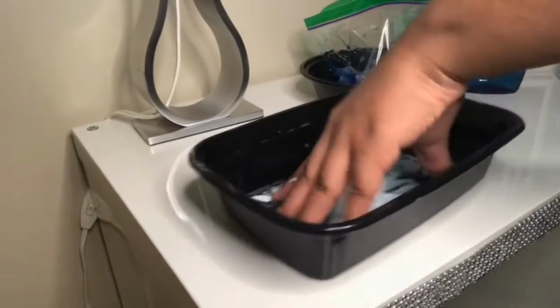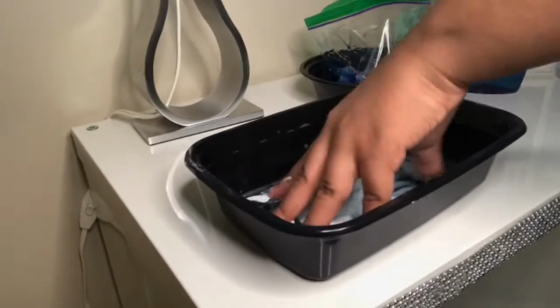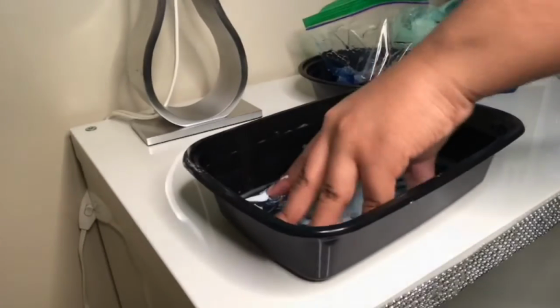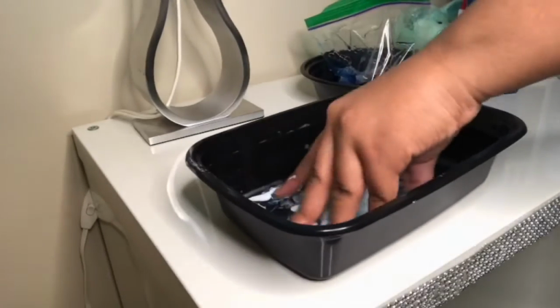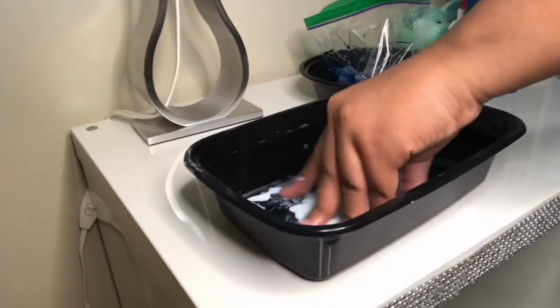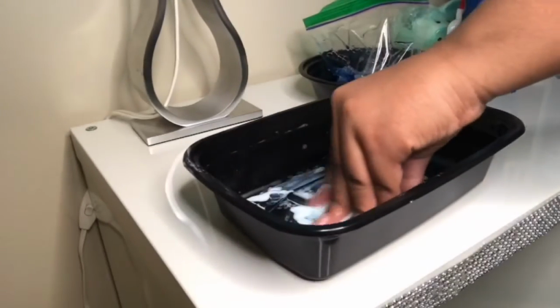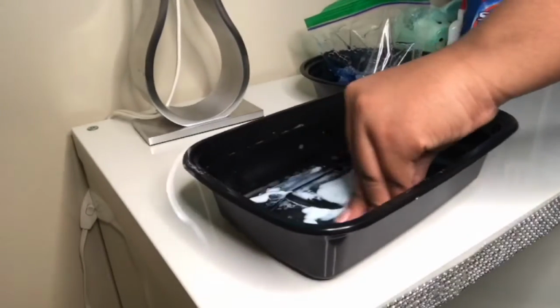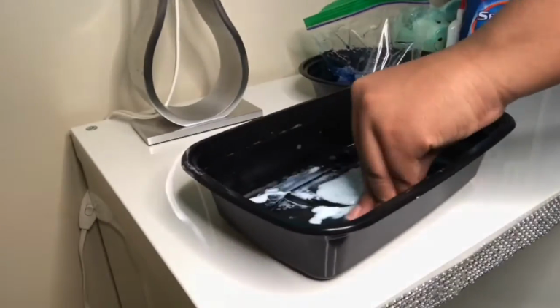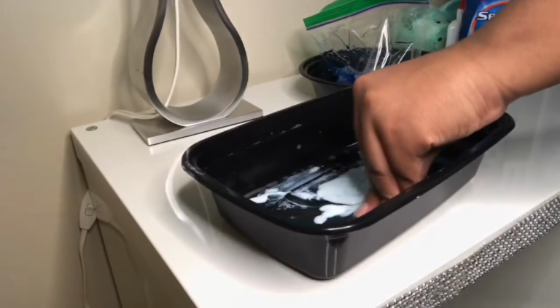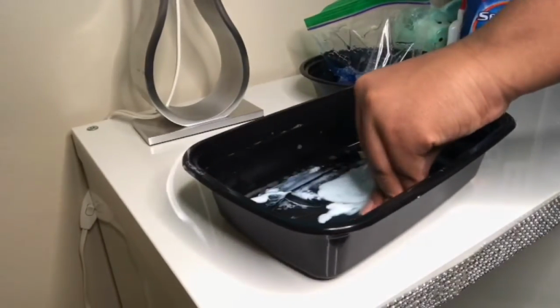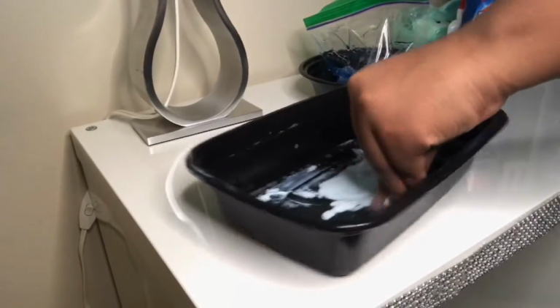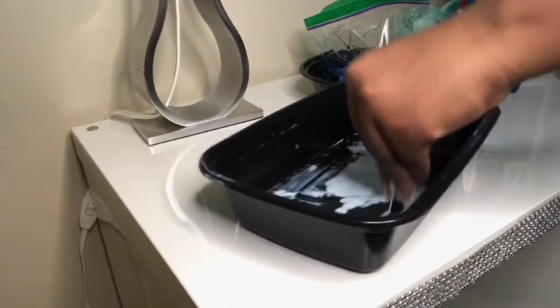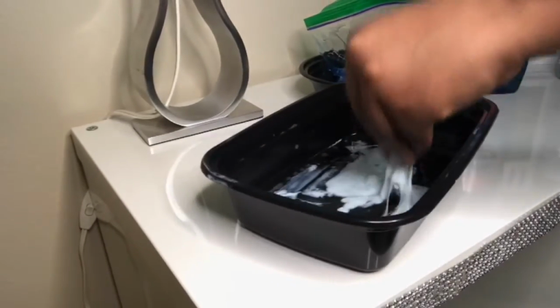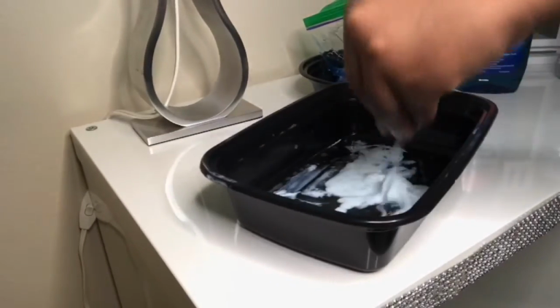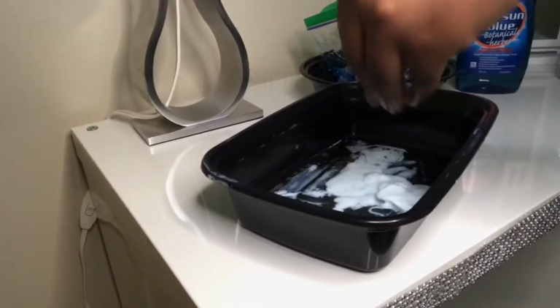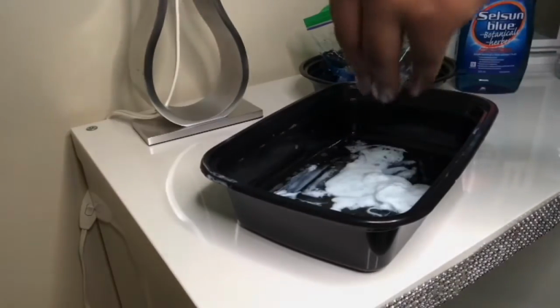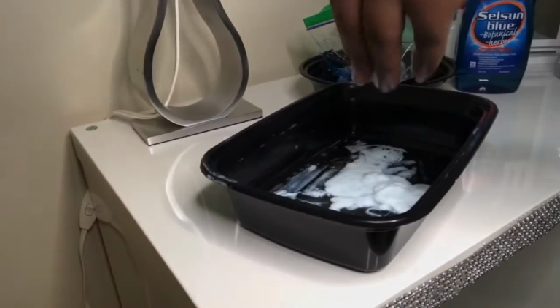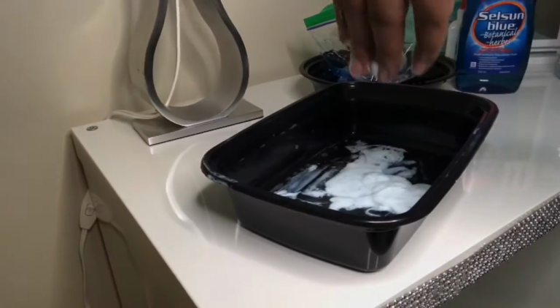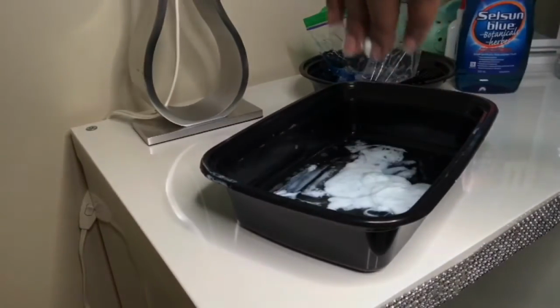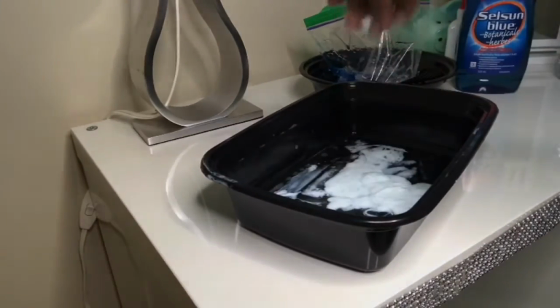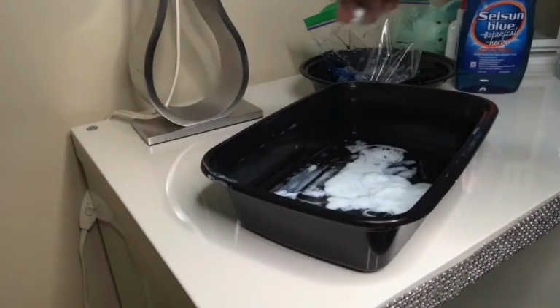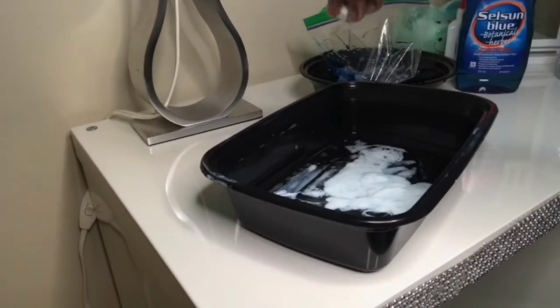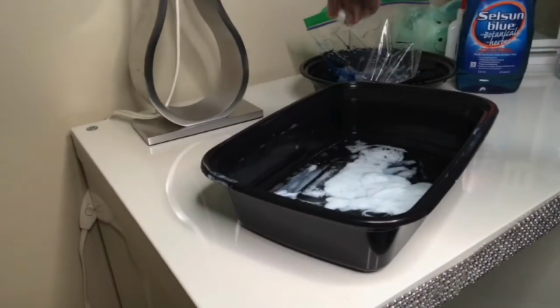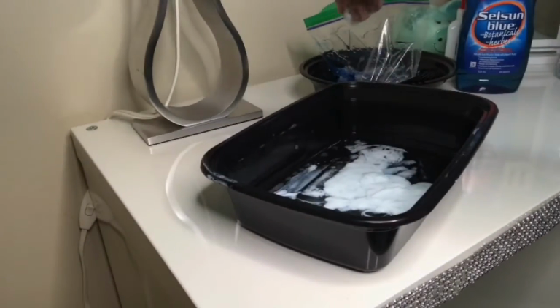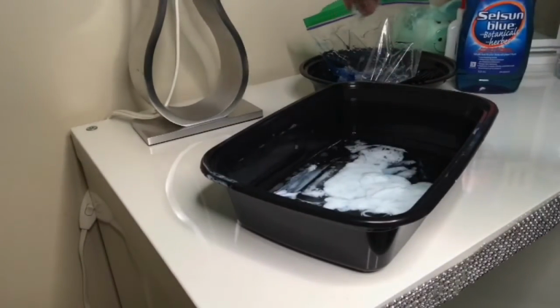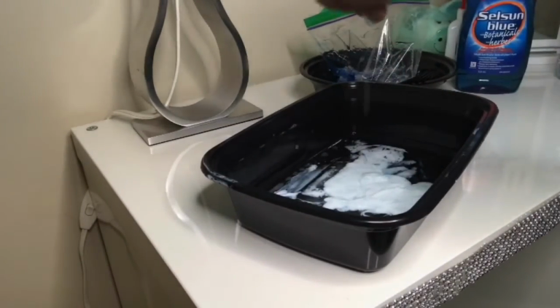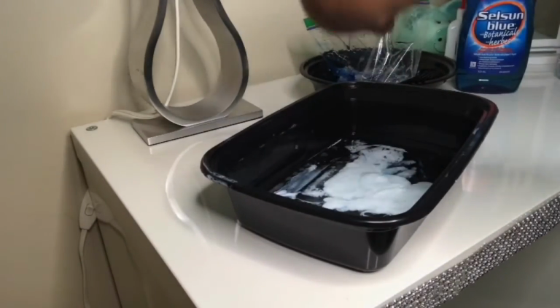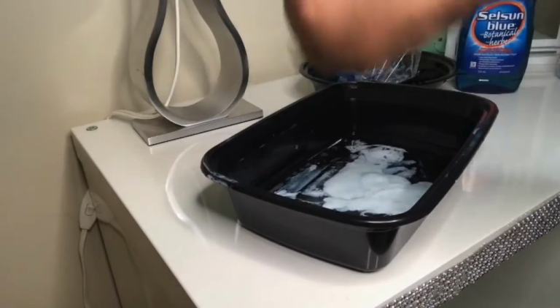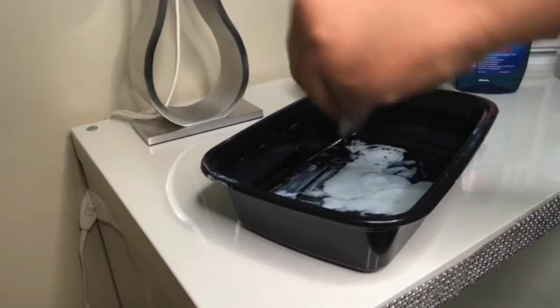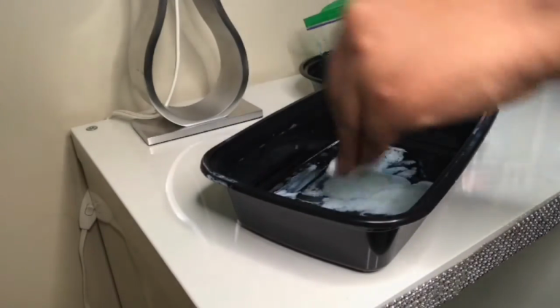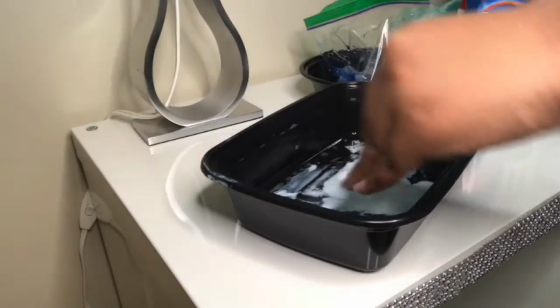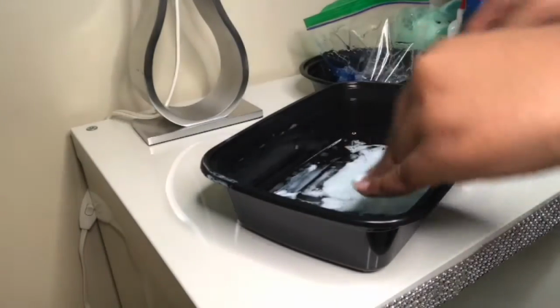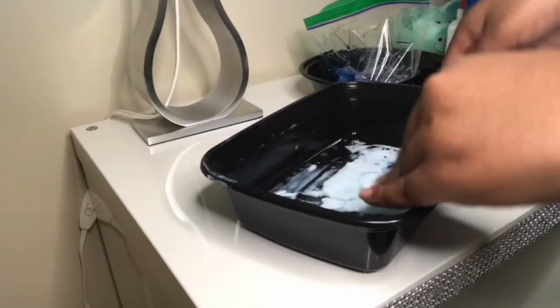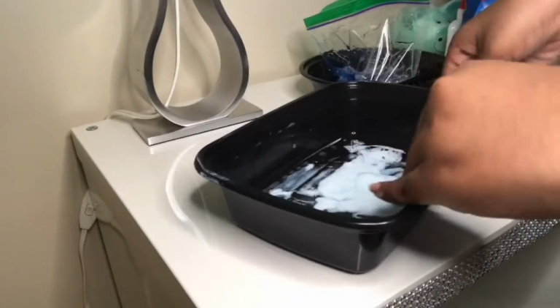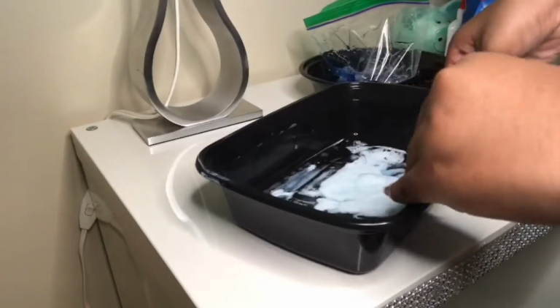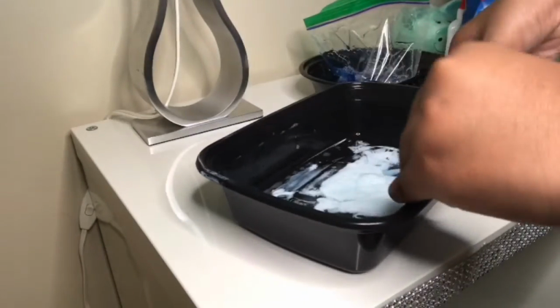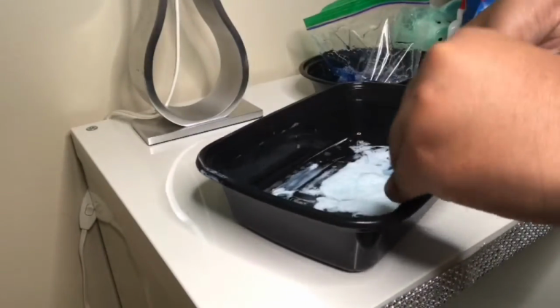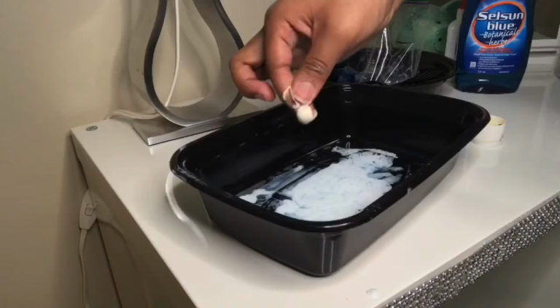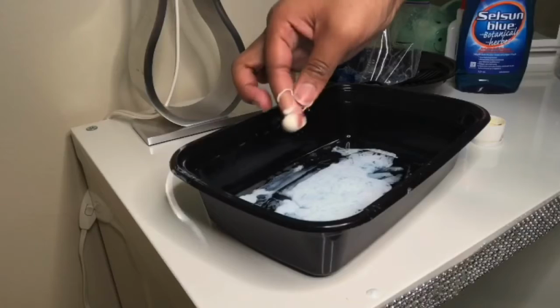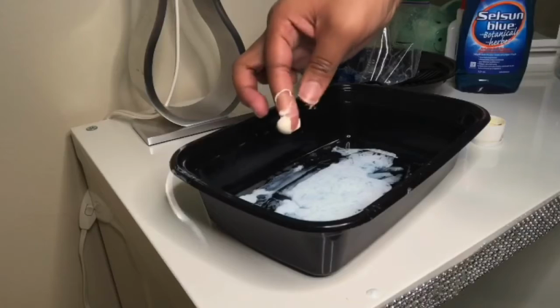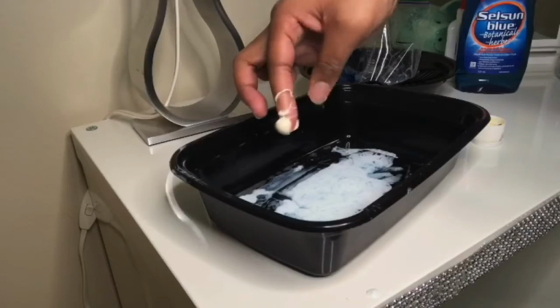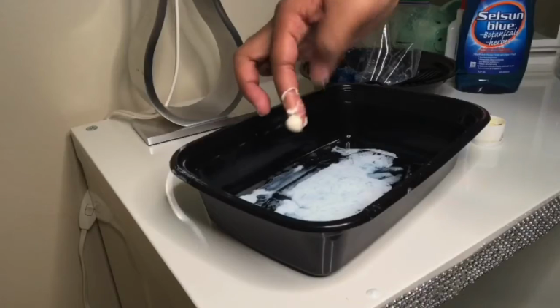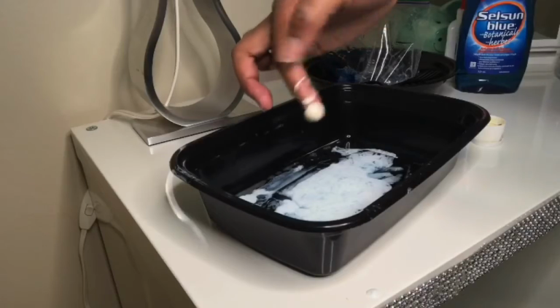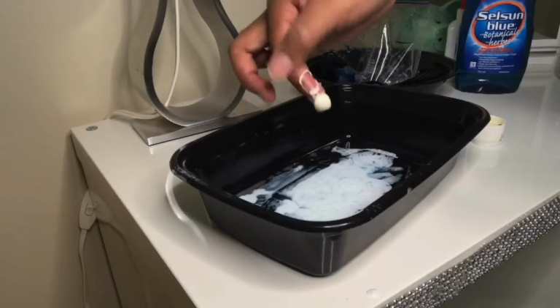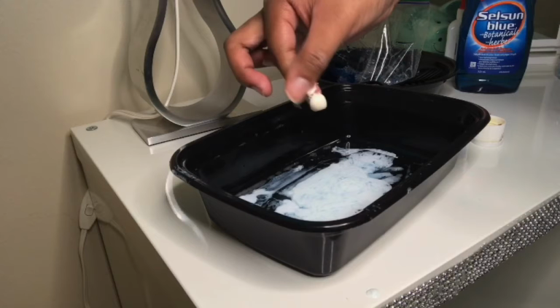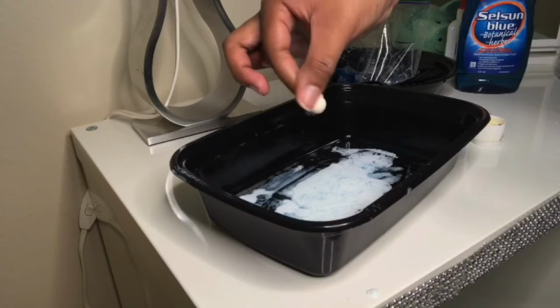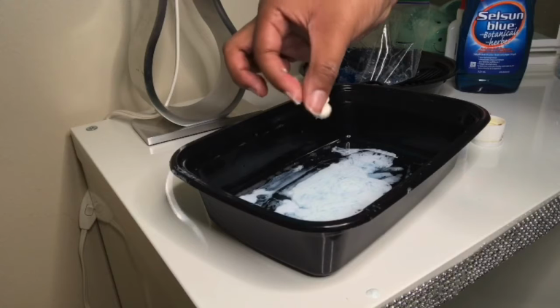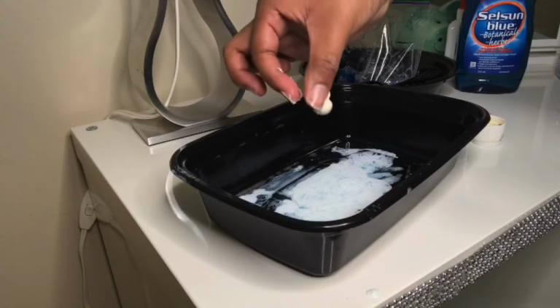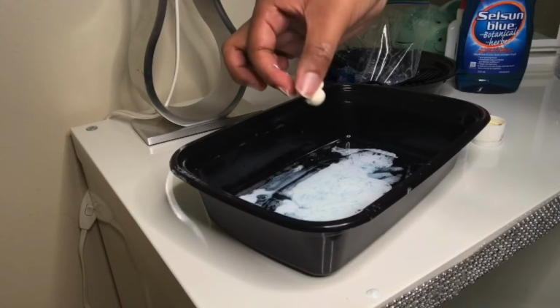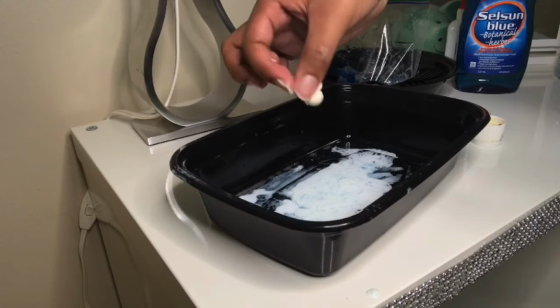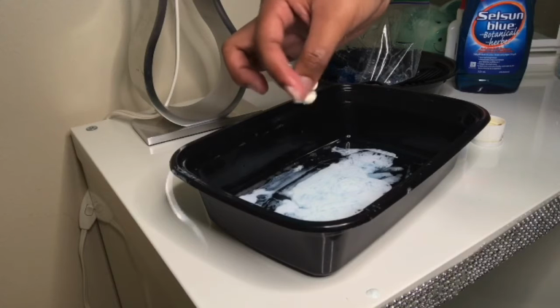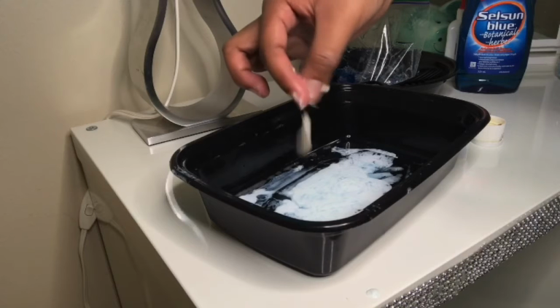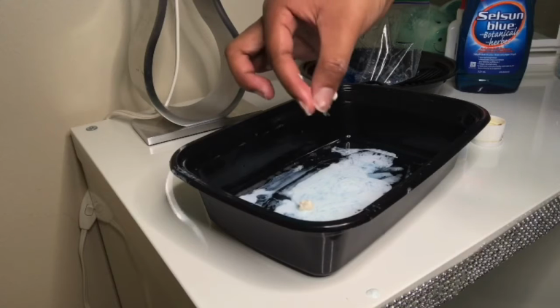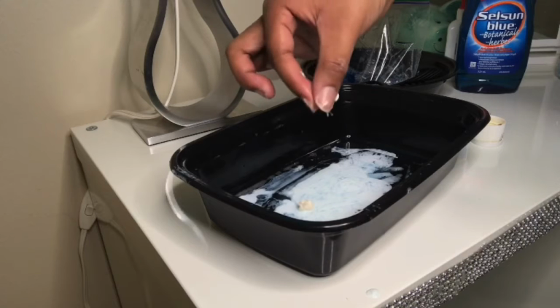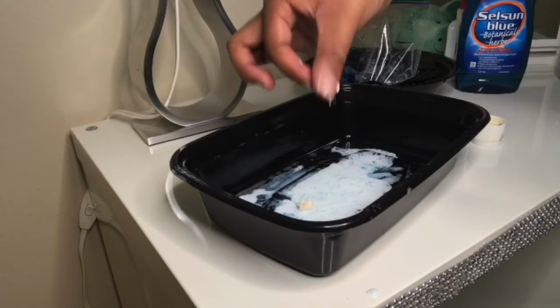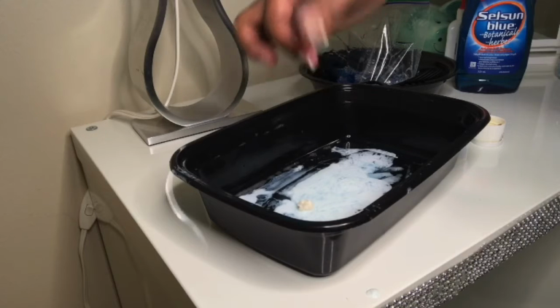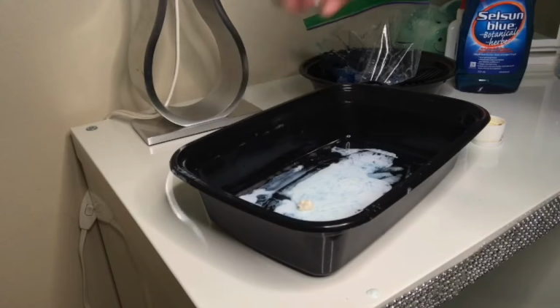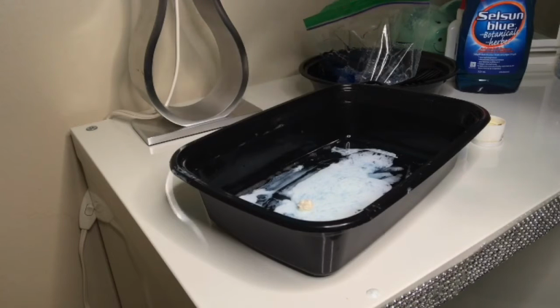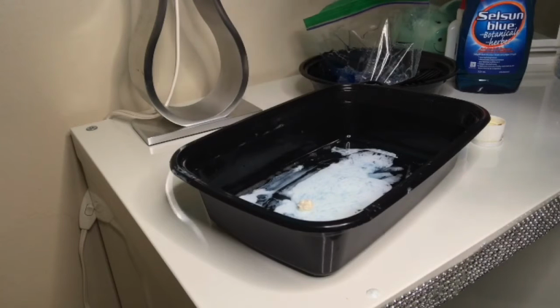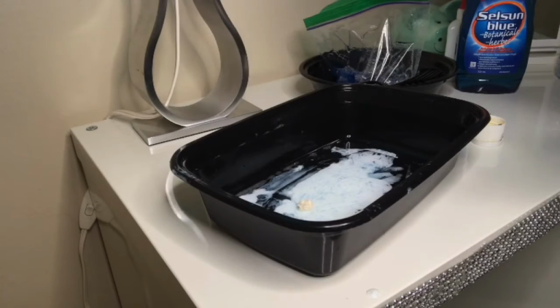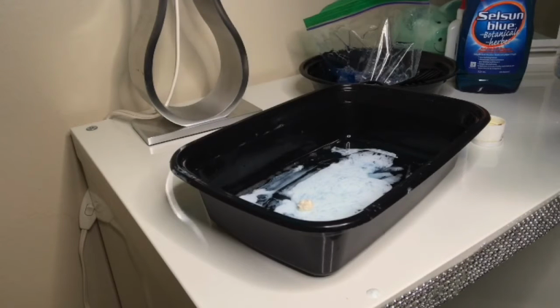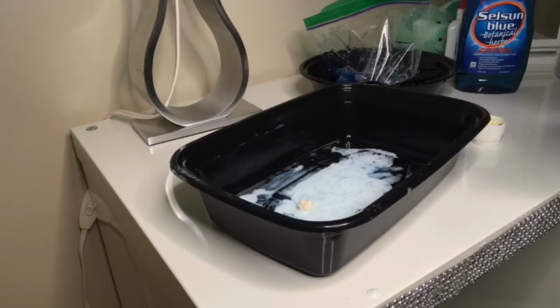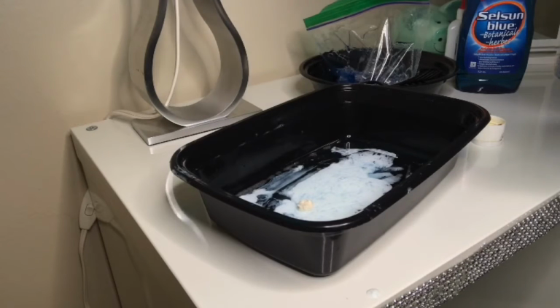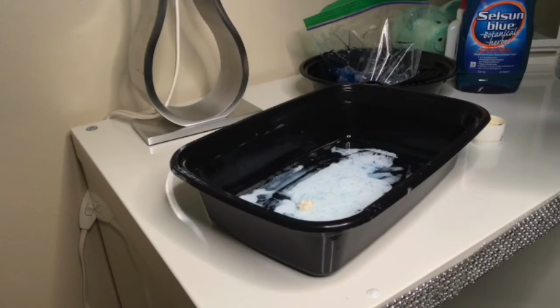This is disgusting. Why did I do that? Here I was adding in some of the lotion that I showed you guys from earlier.